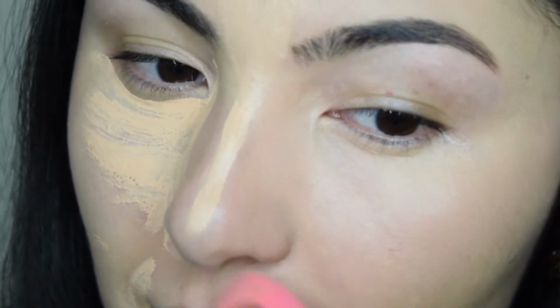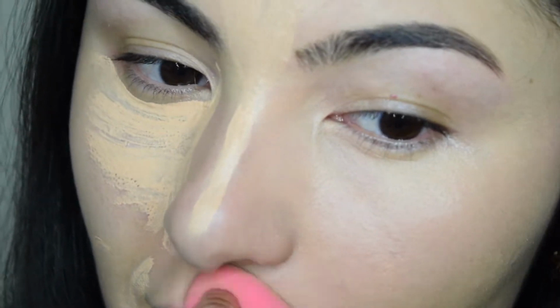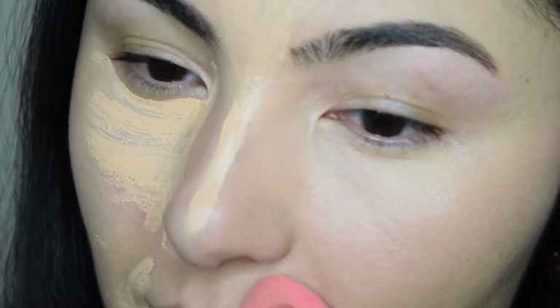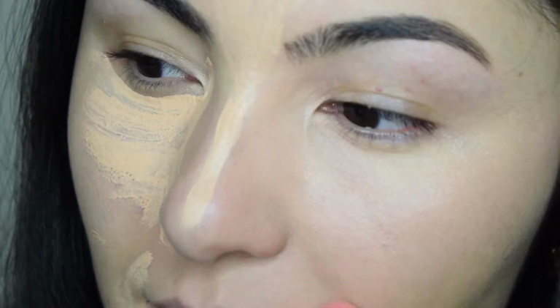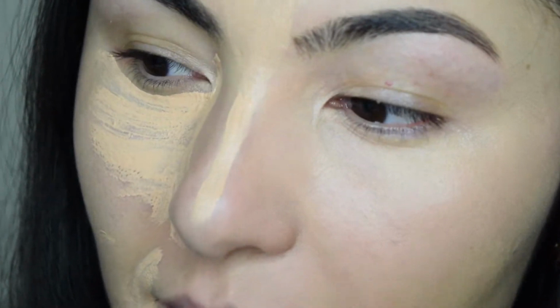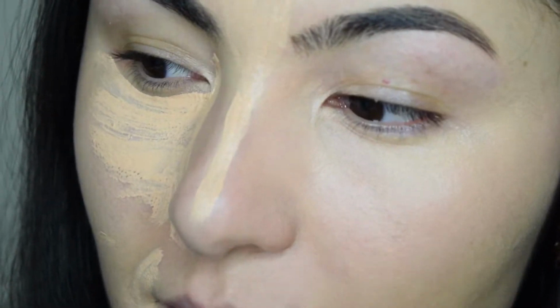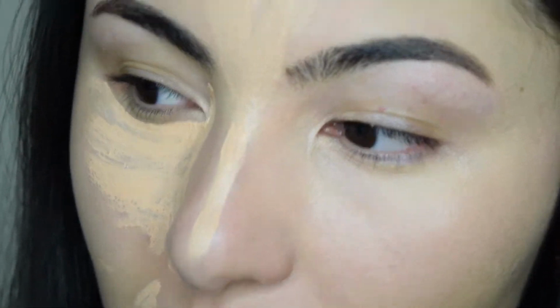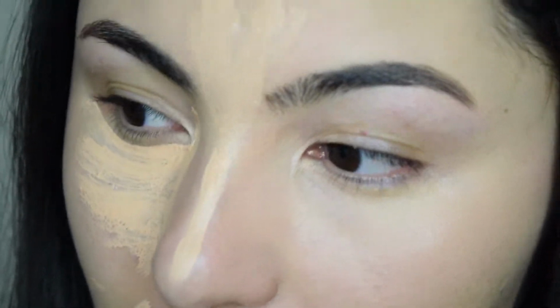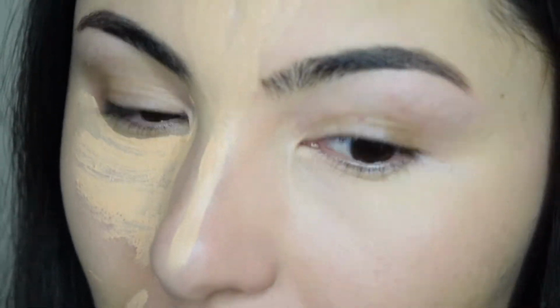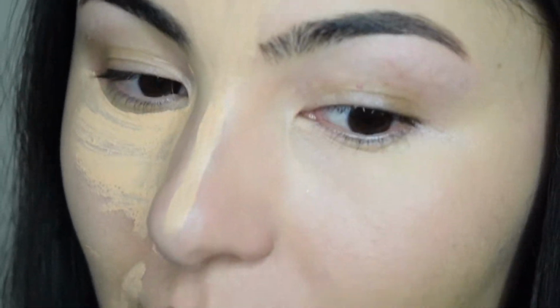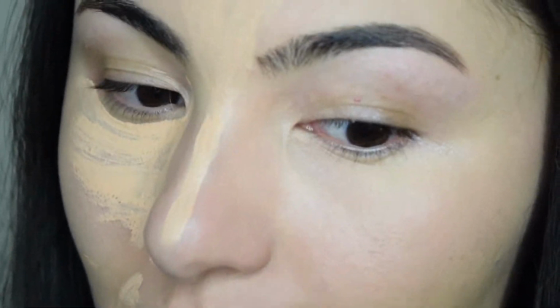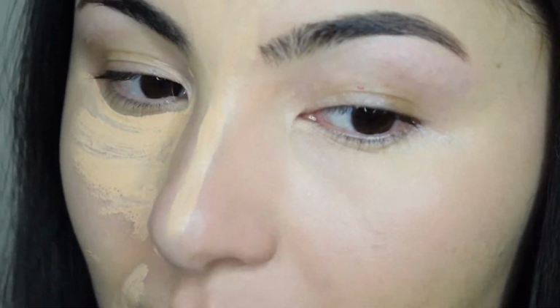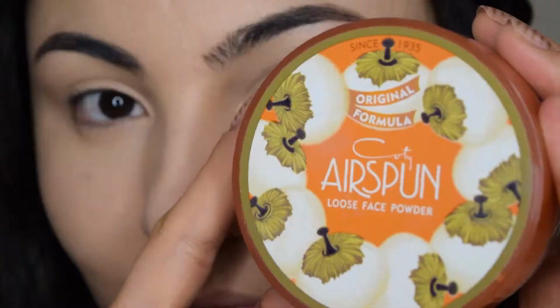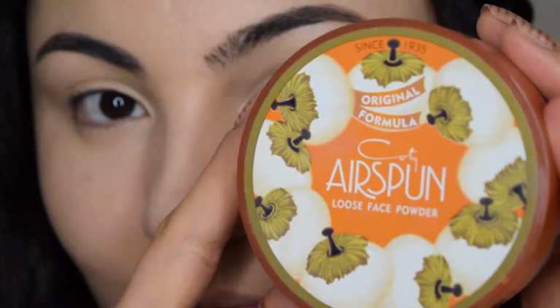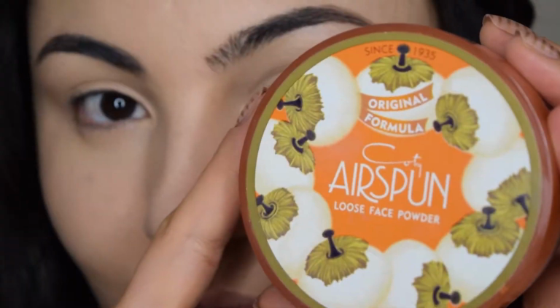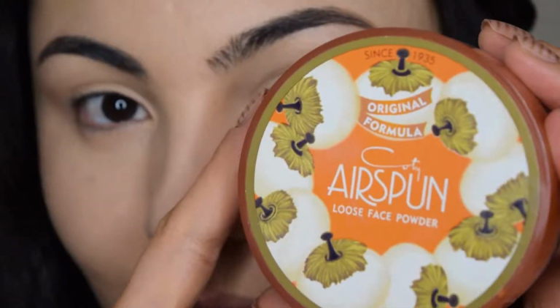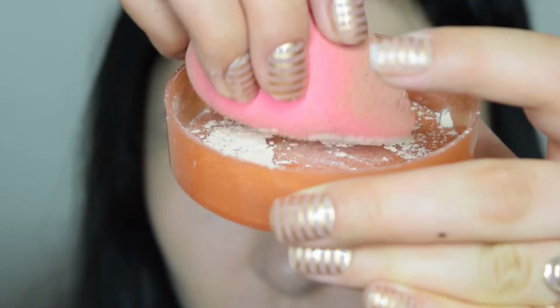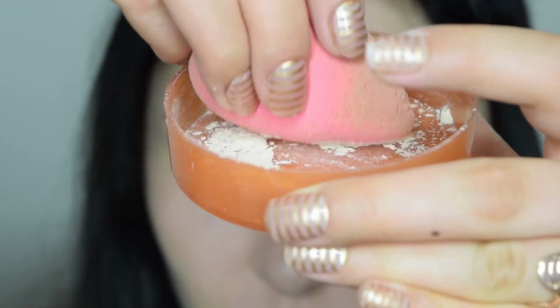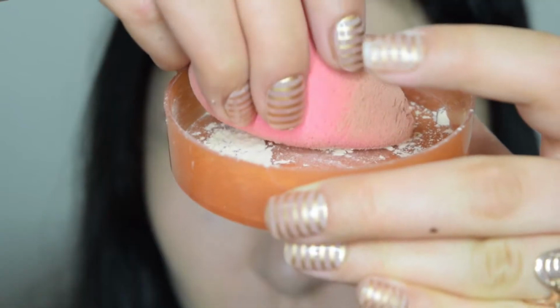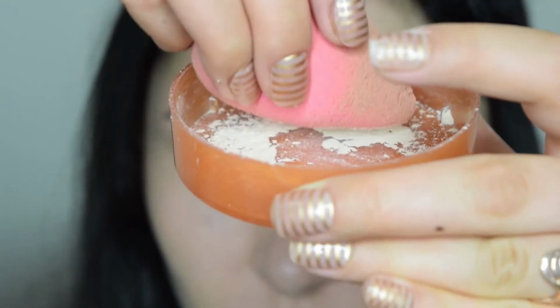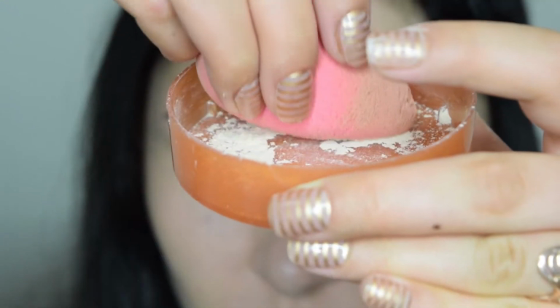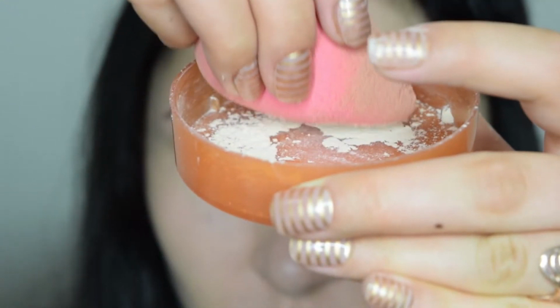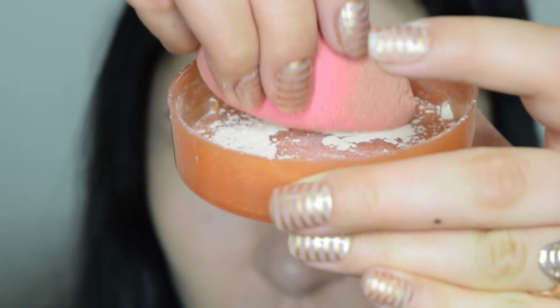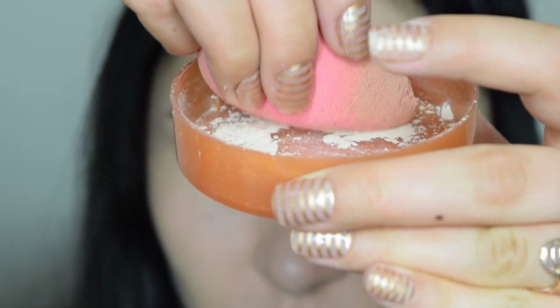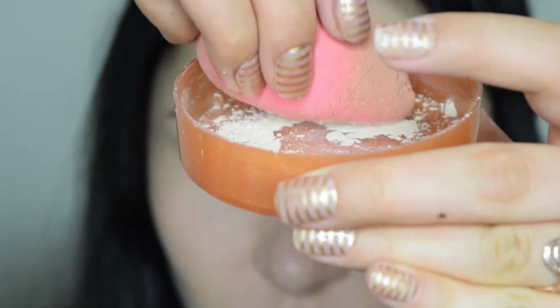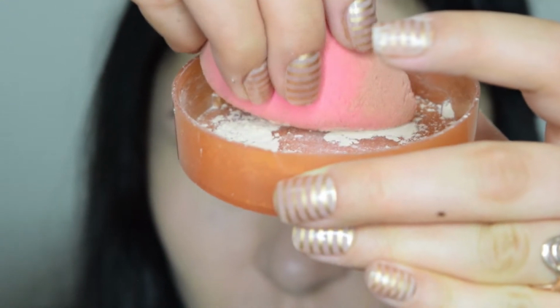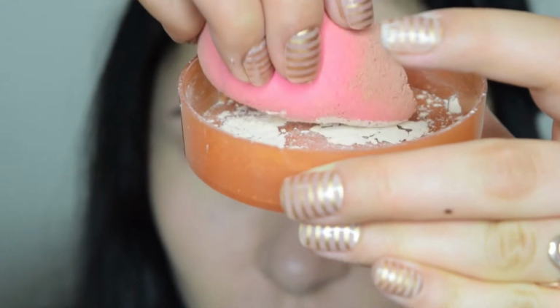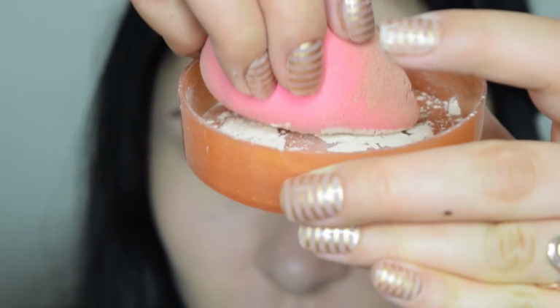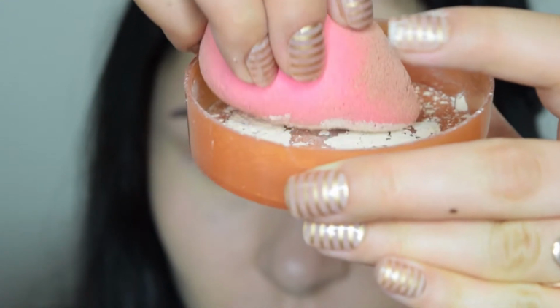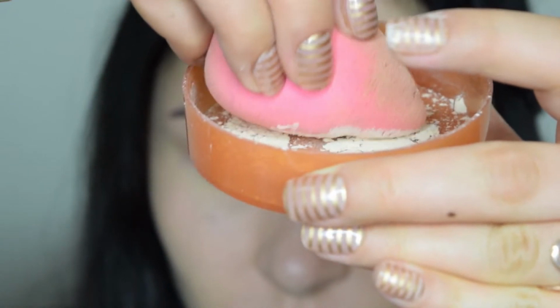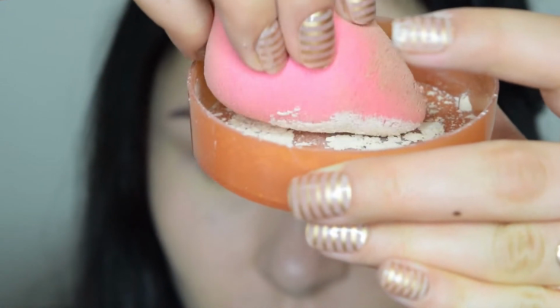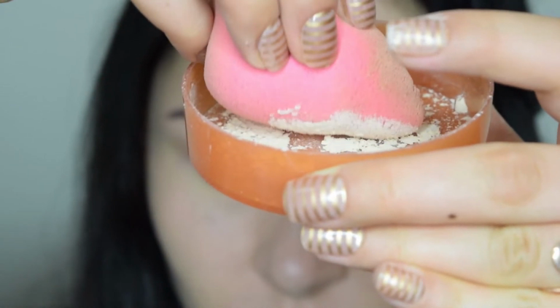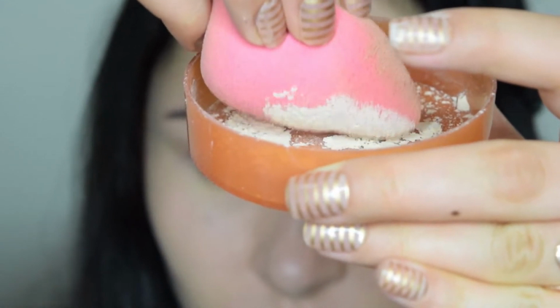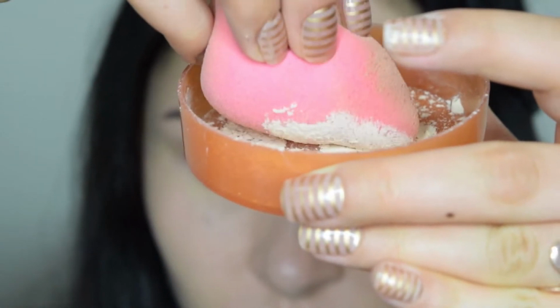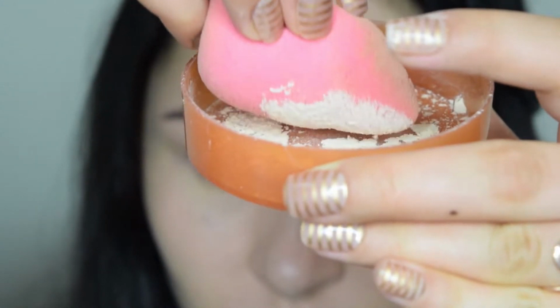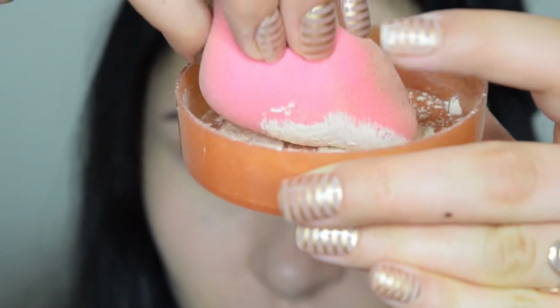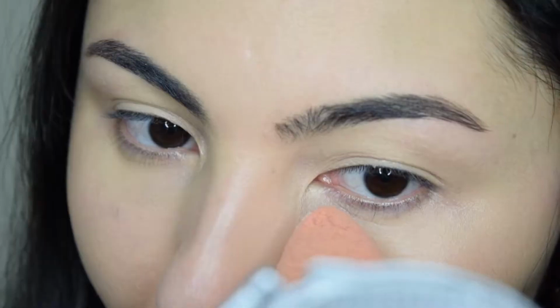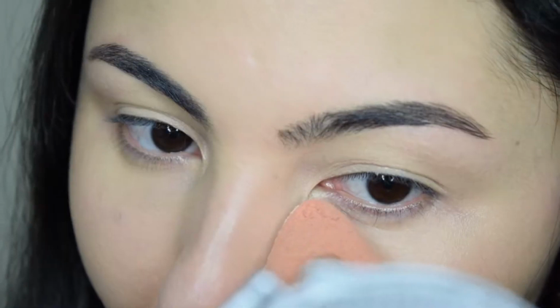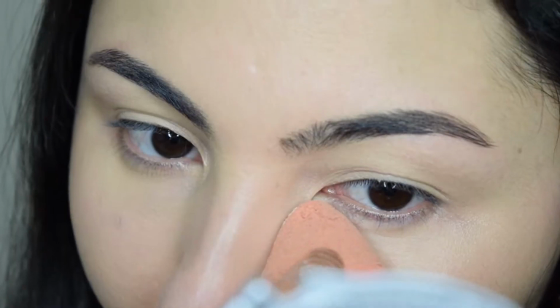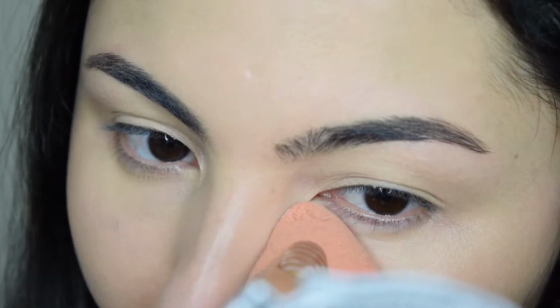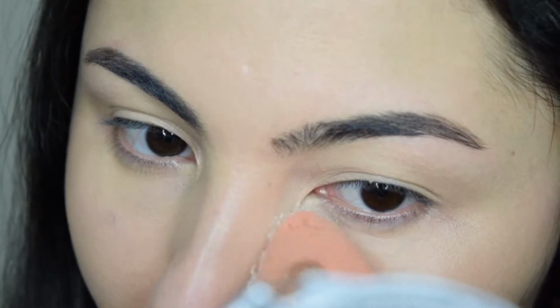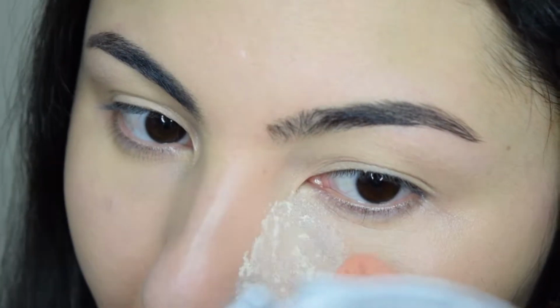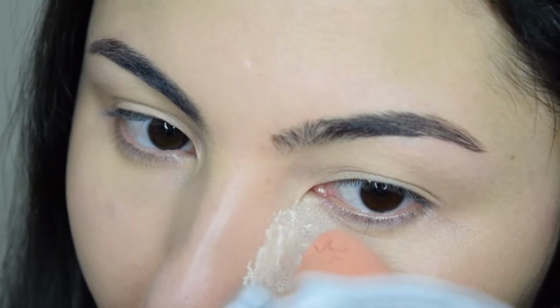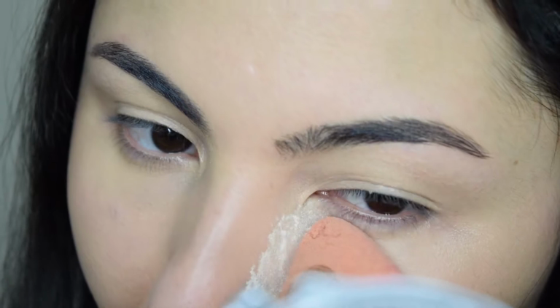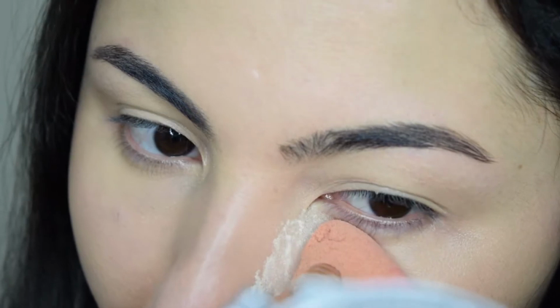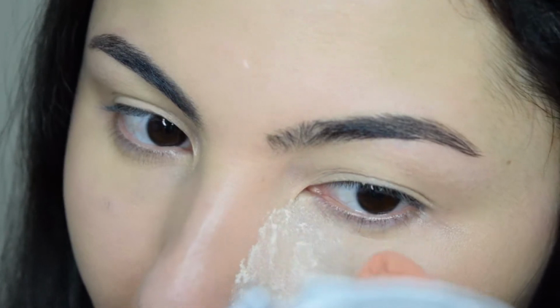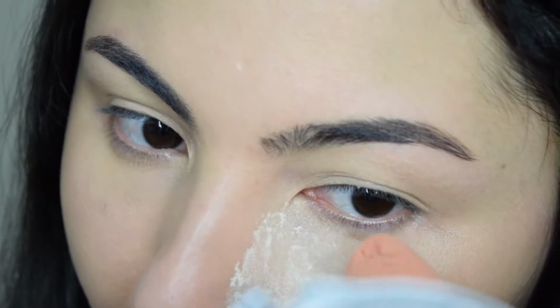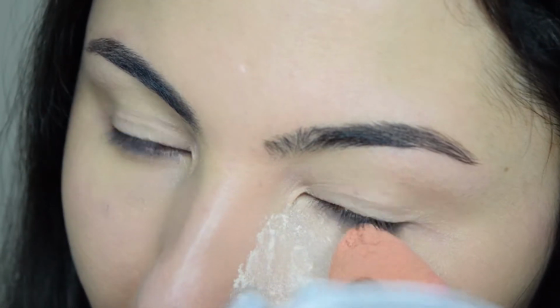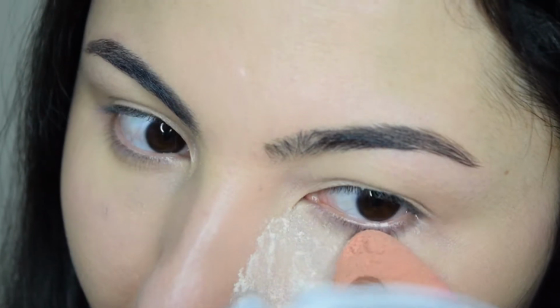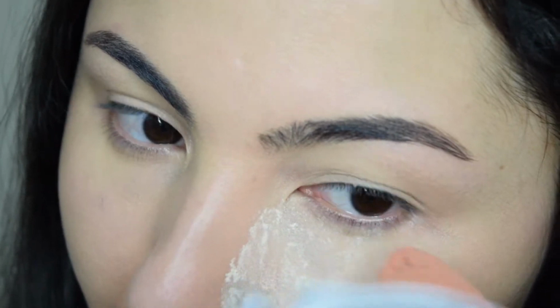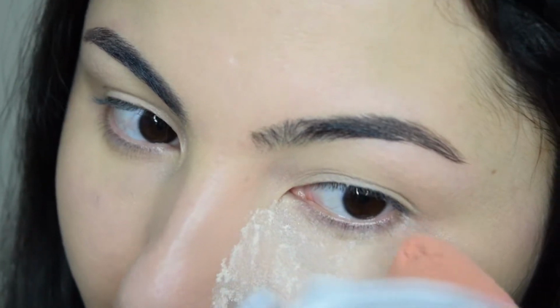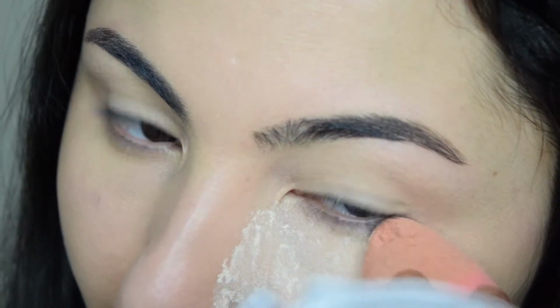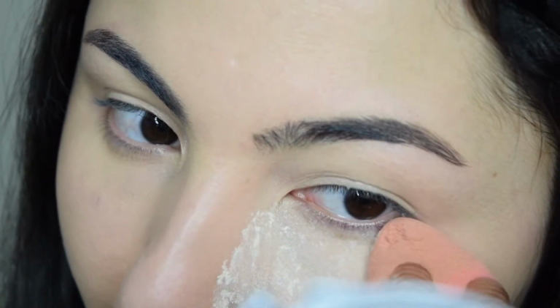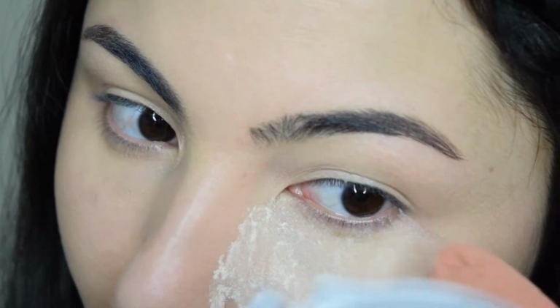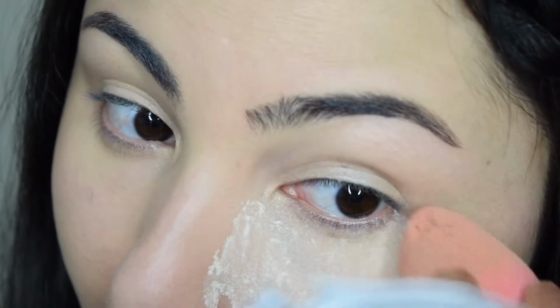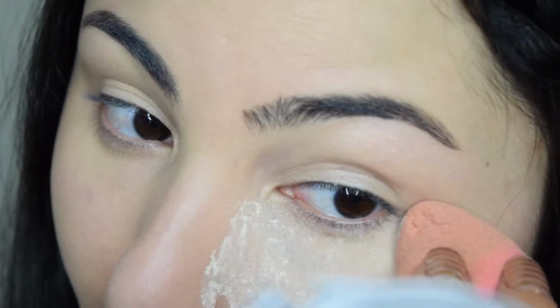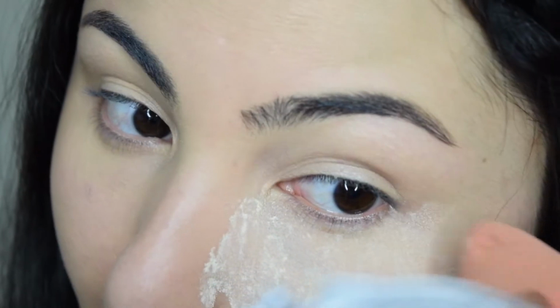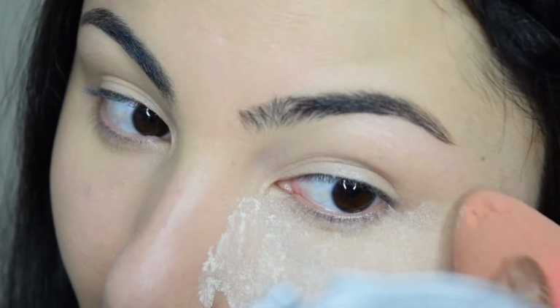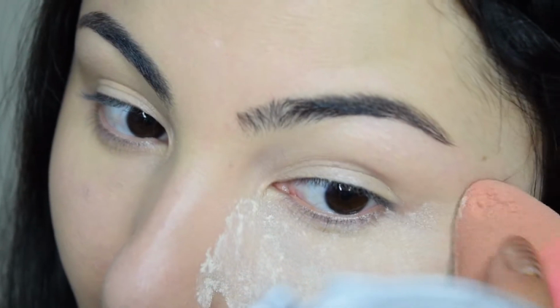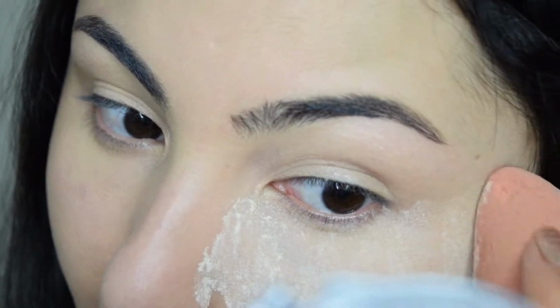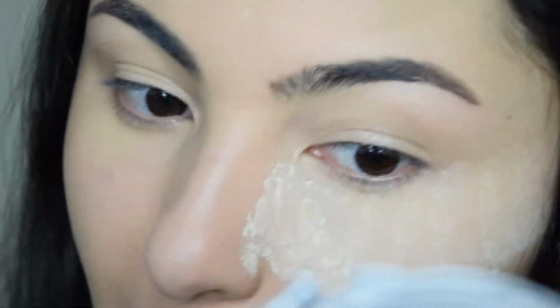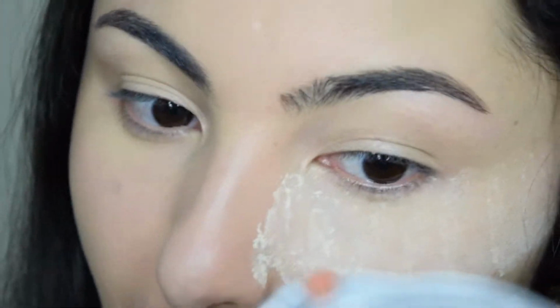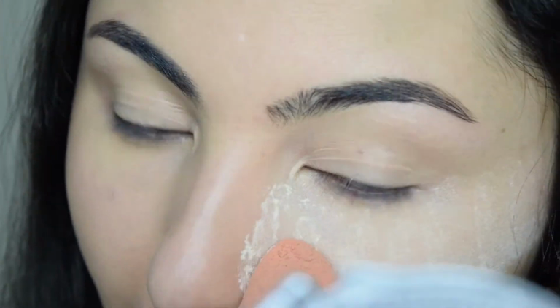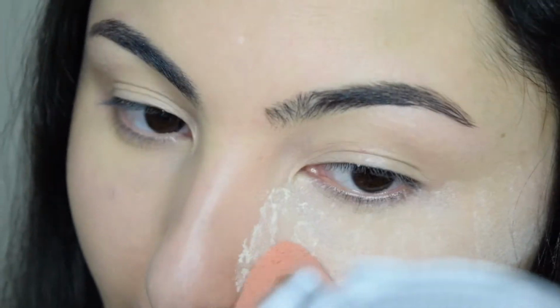I'm going to grab some Airspun Loose Powder to set my concealer heavily and let it sit for a little bit until I finish my eyes.